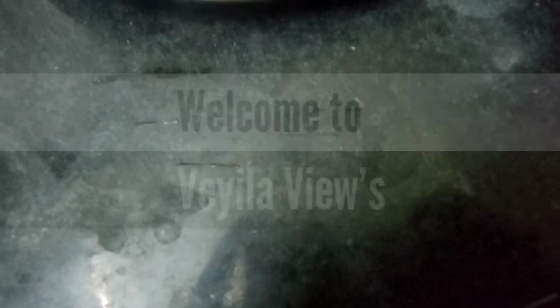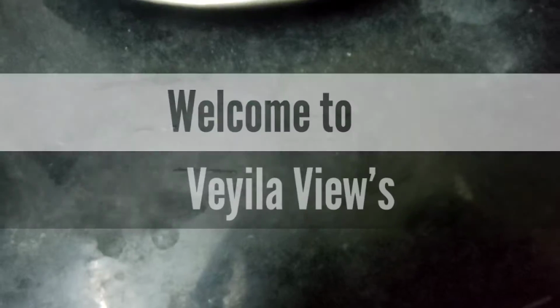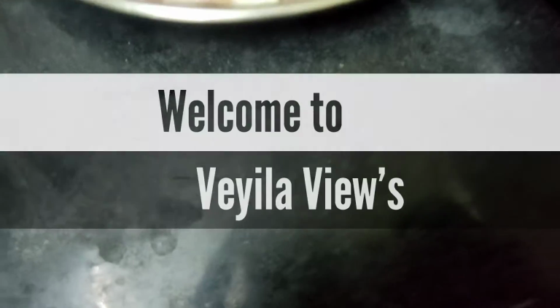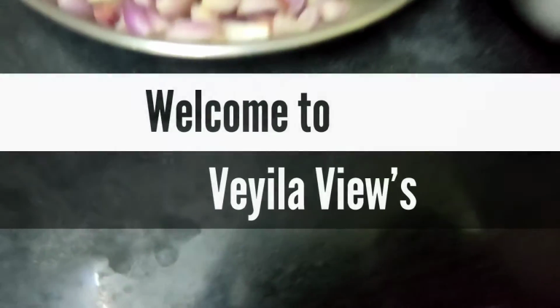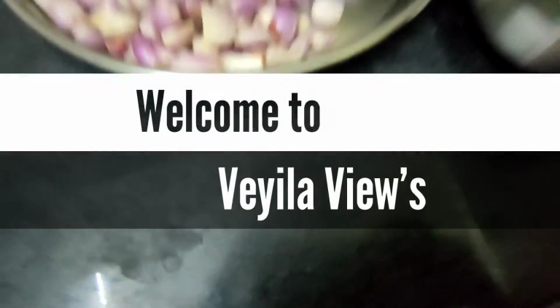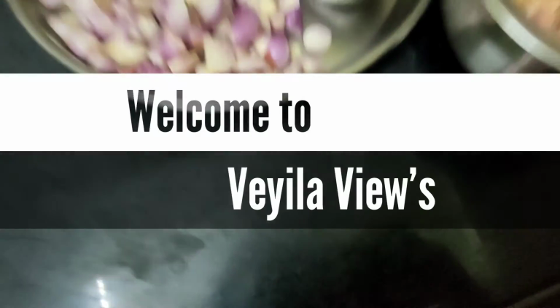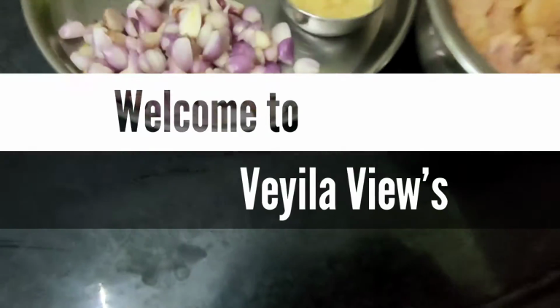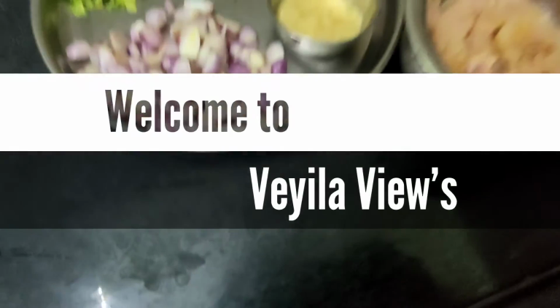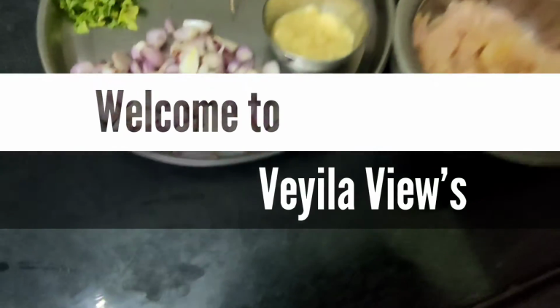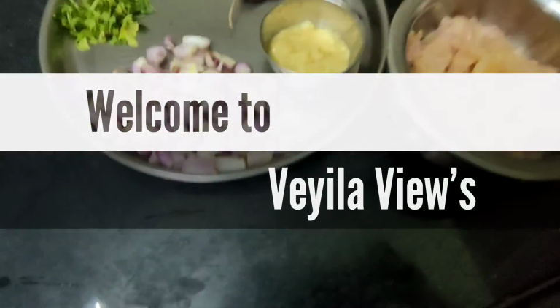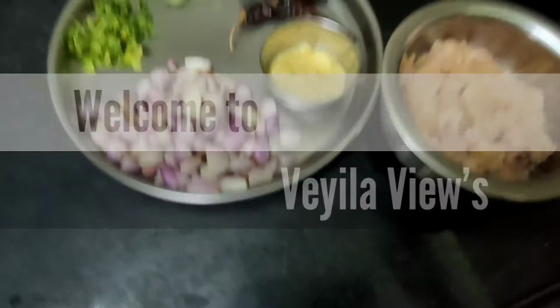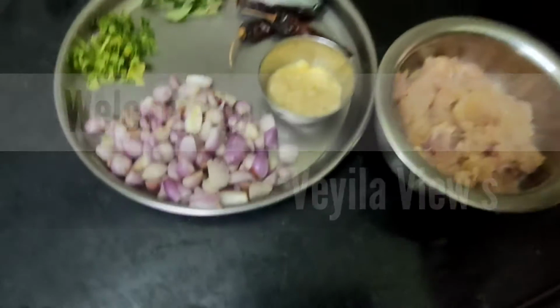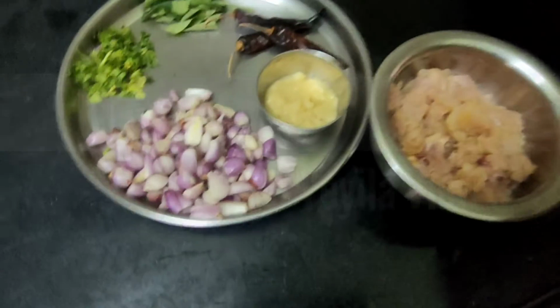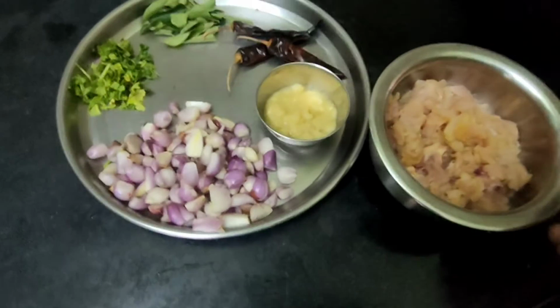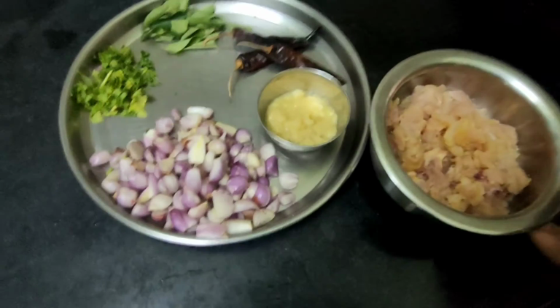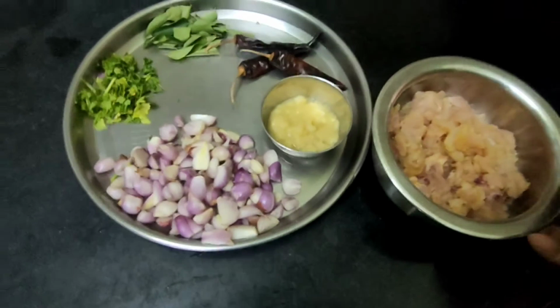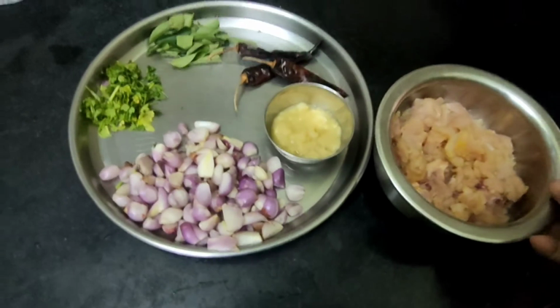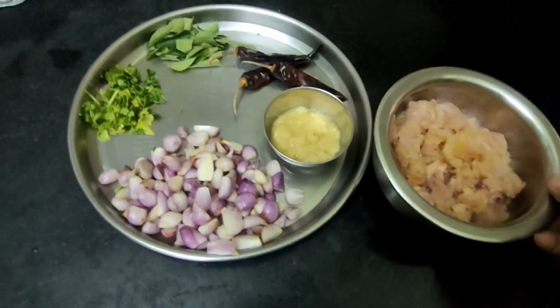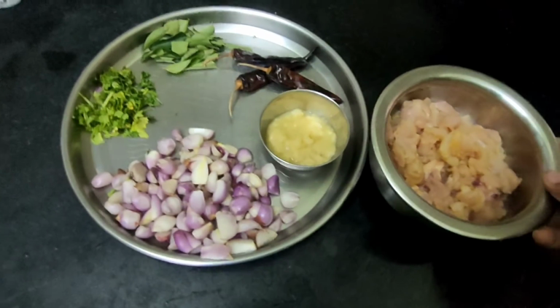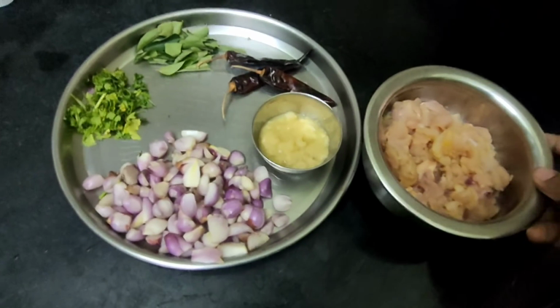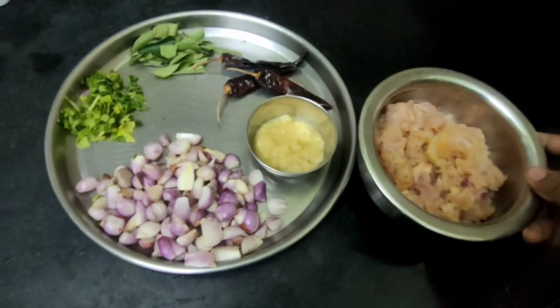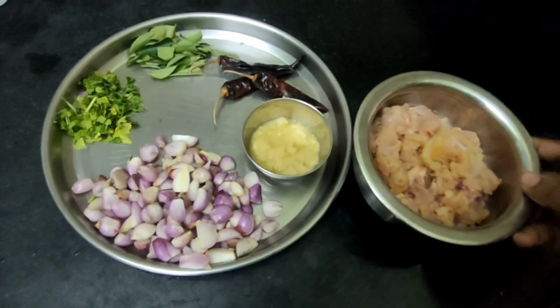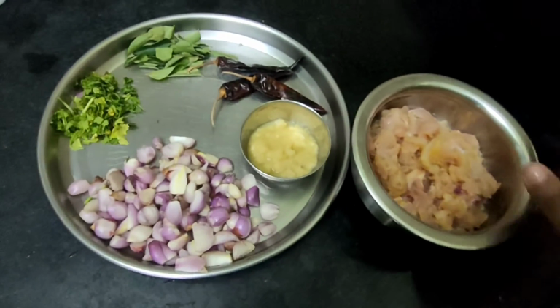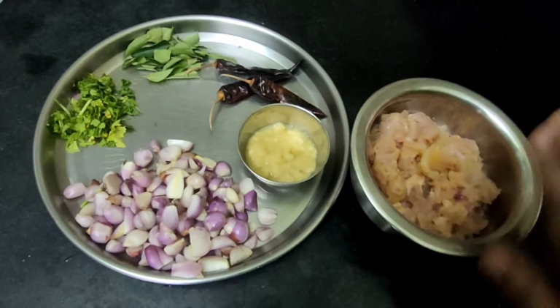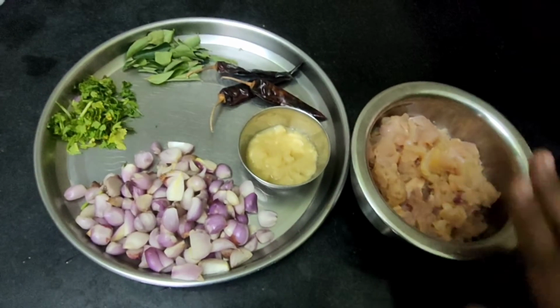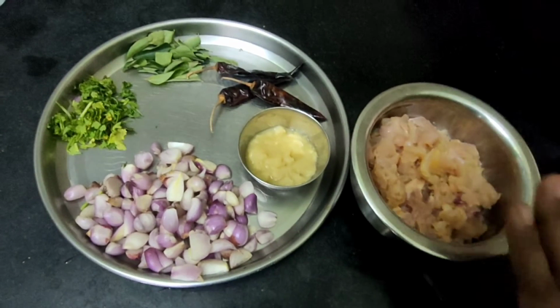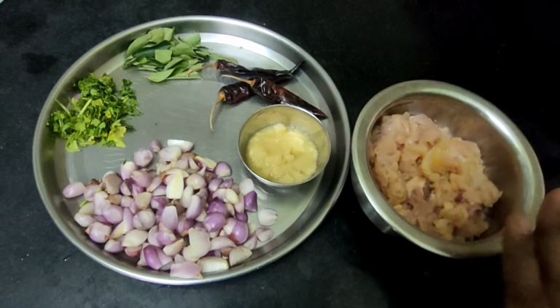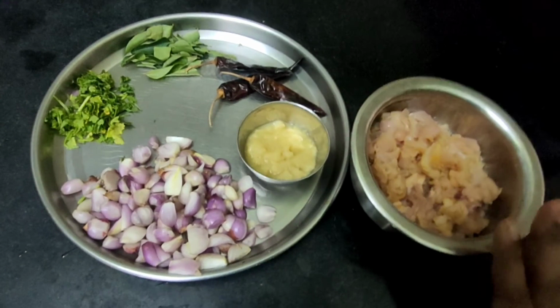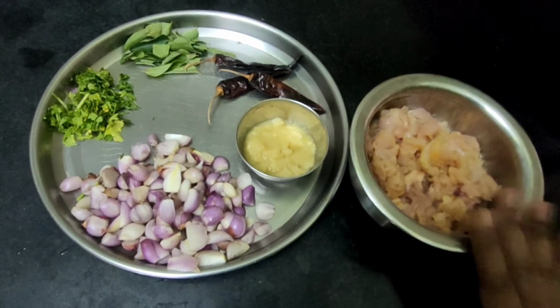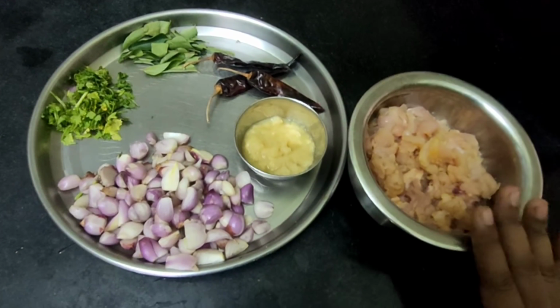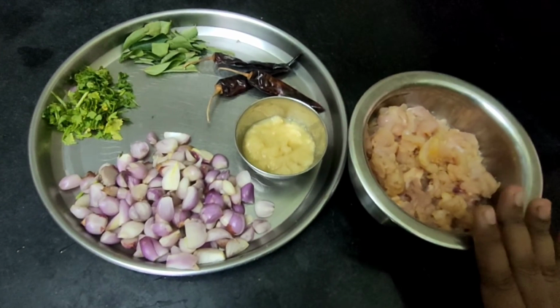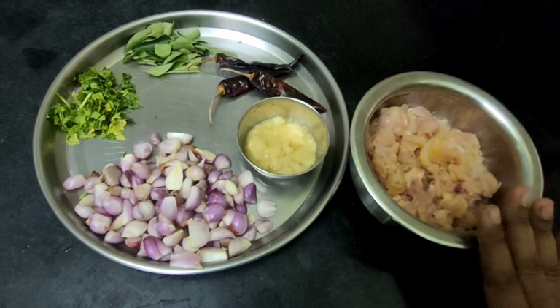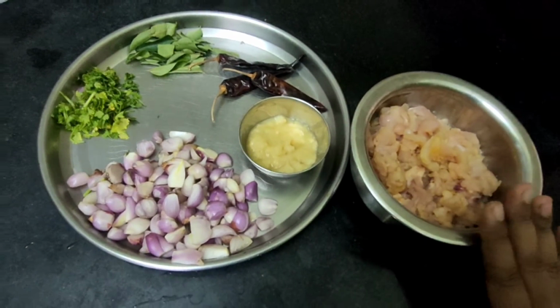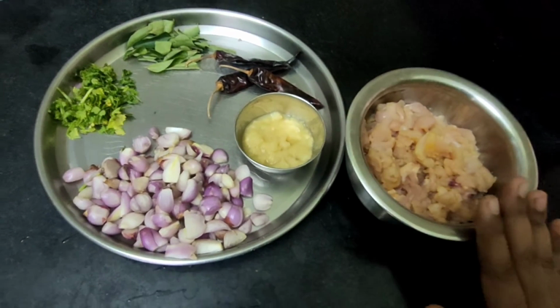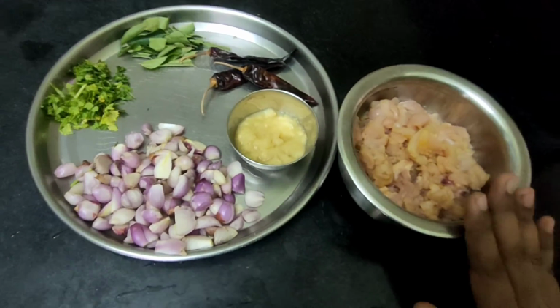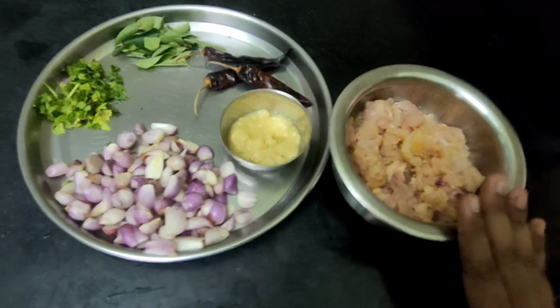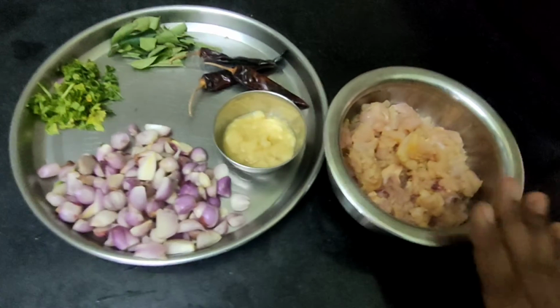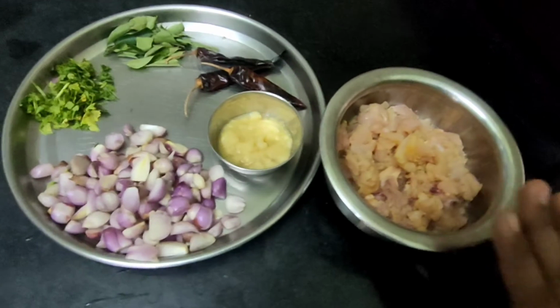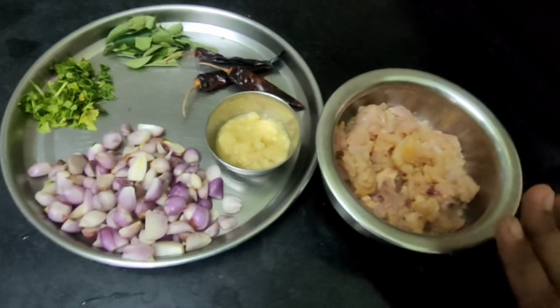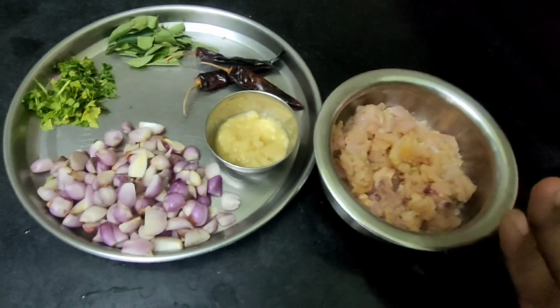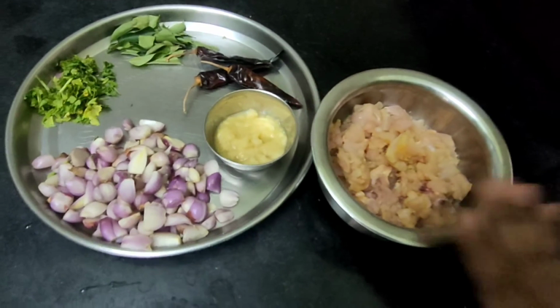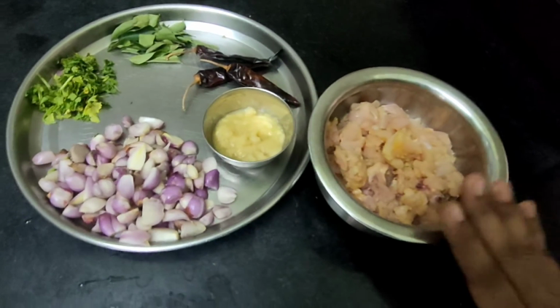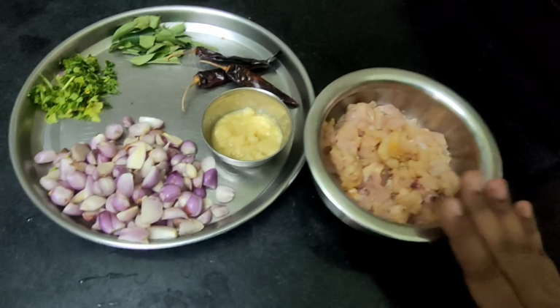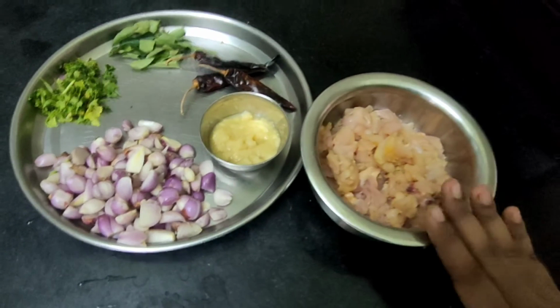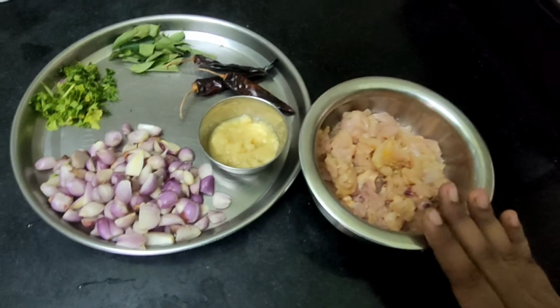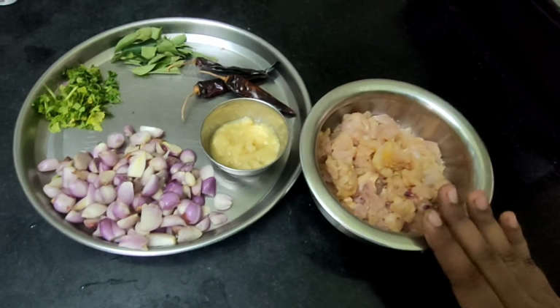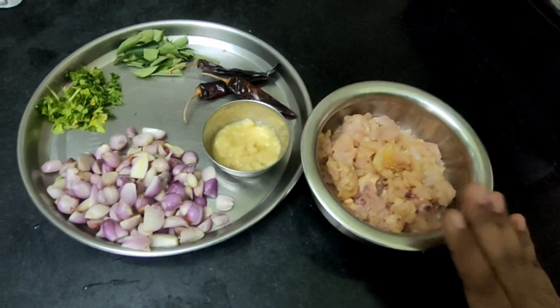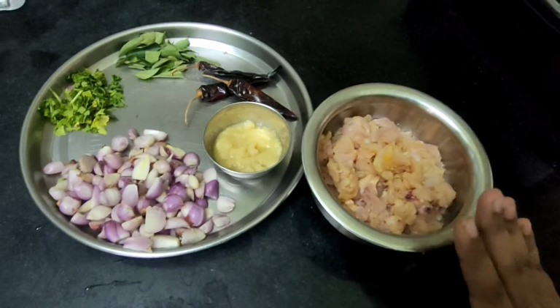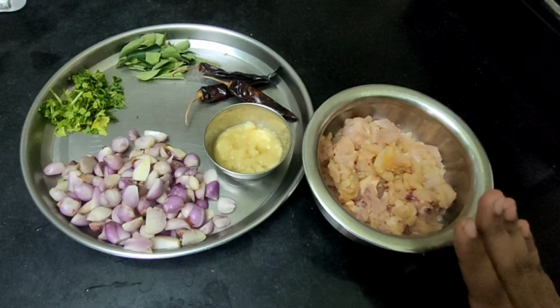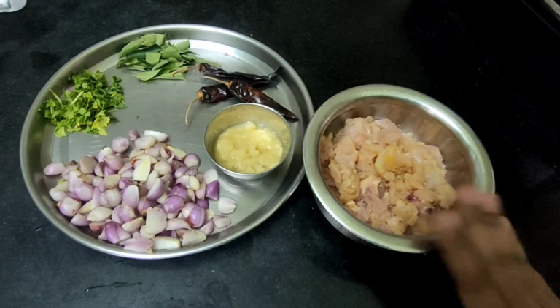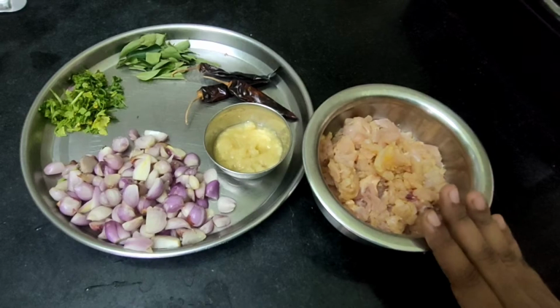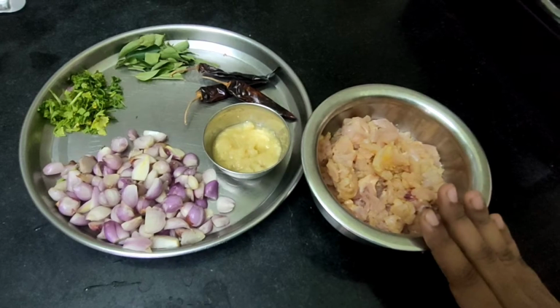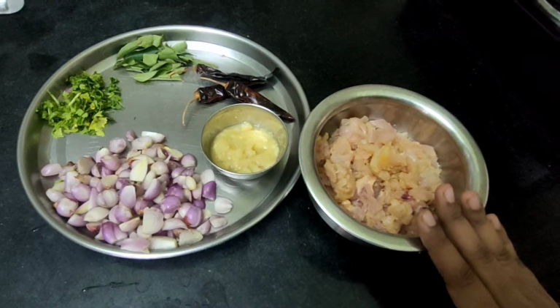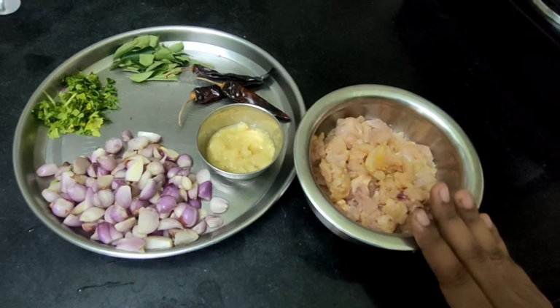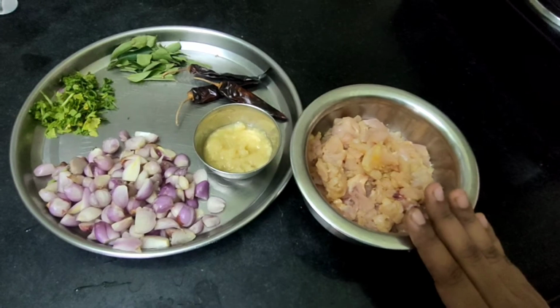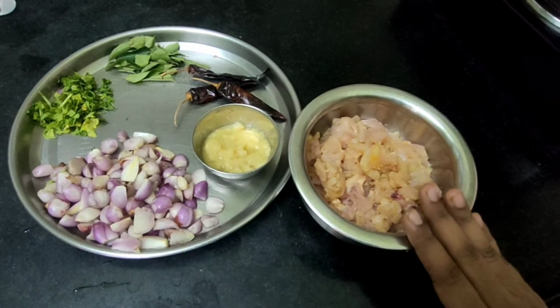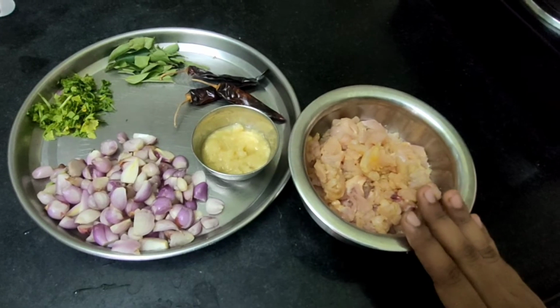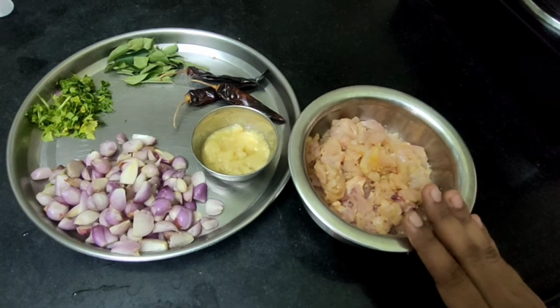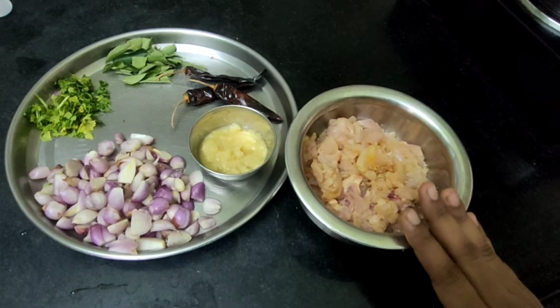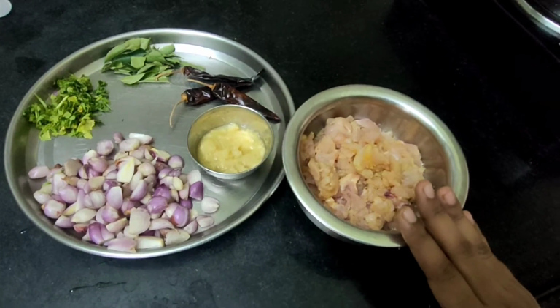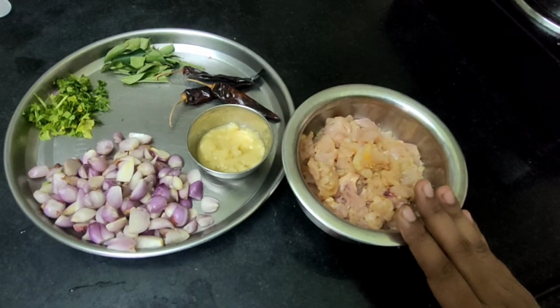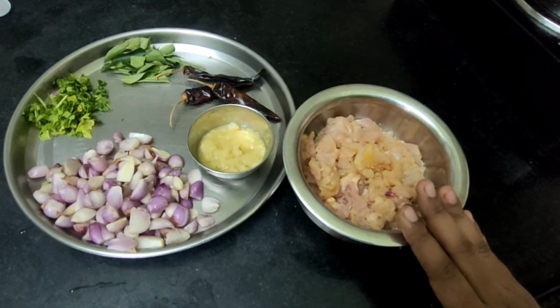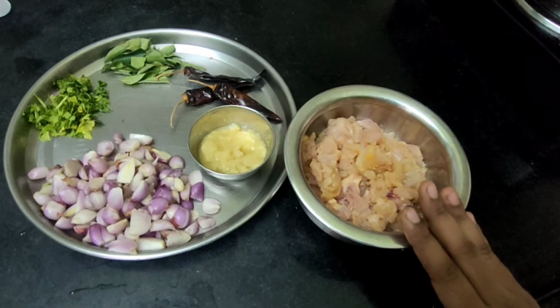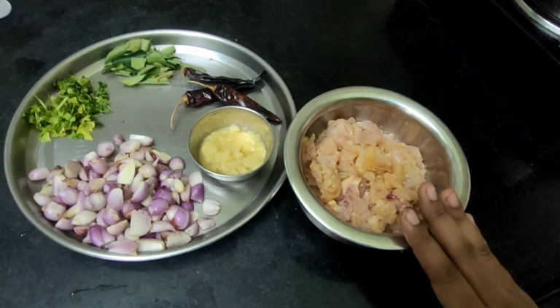Hi friends! Here is a famous recipe. For what you will know,